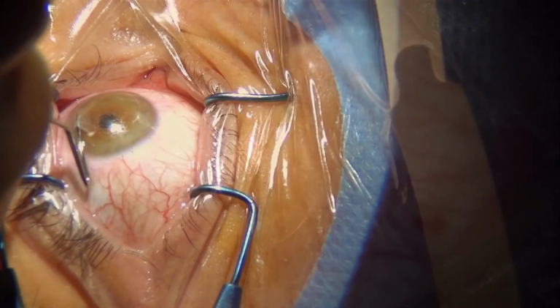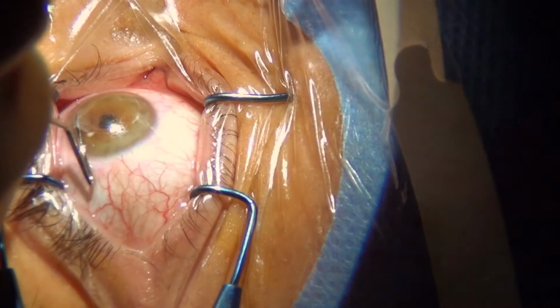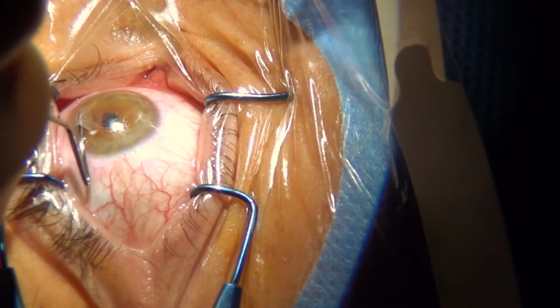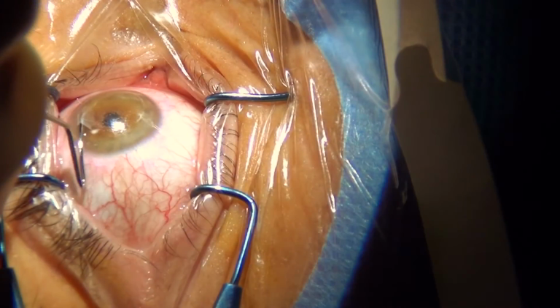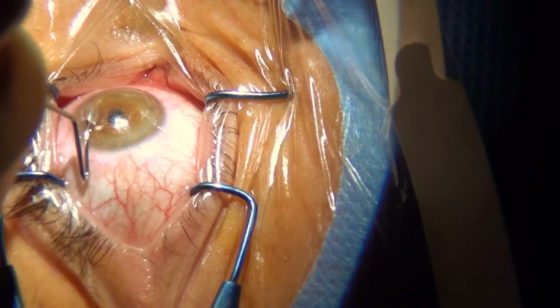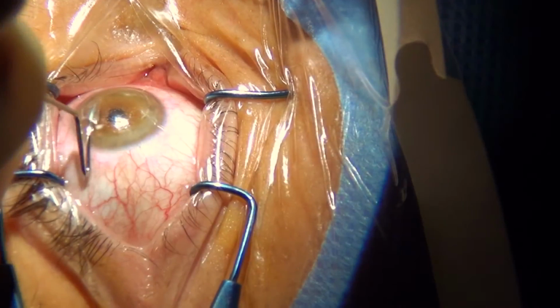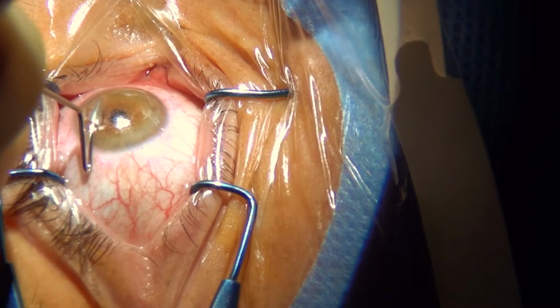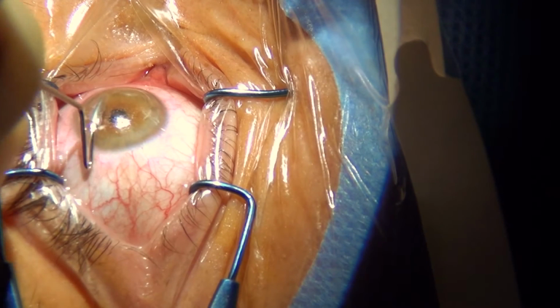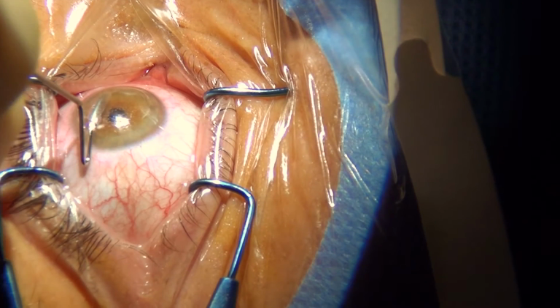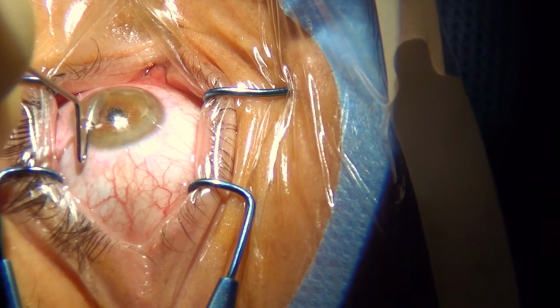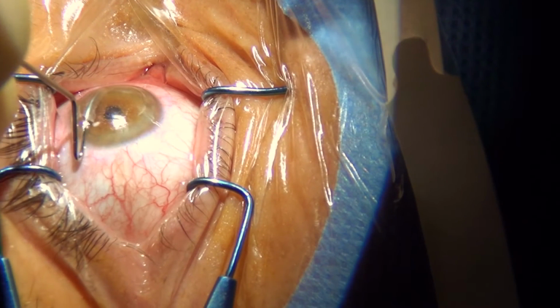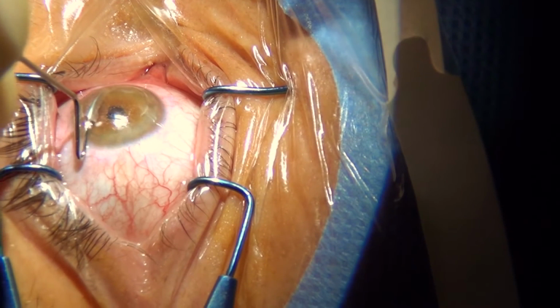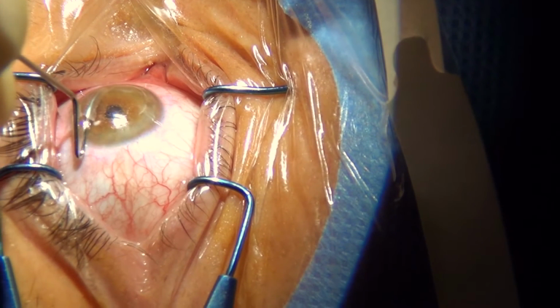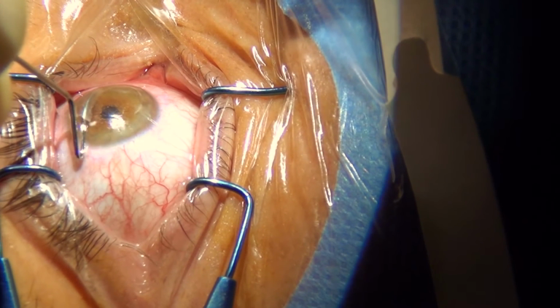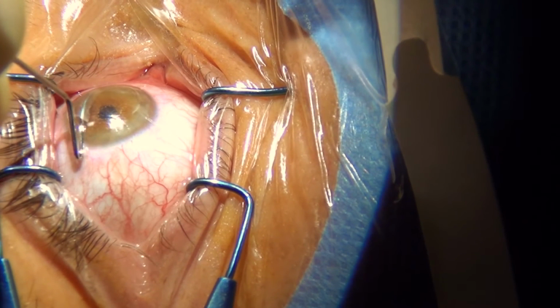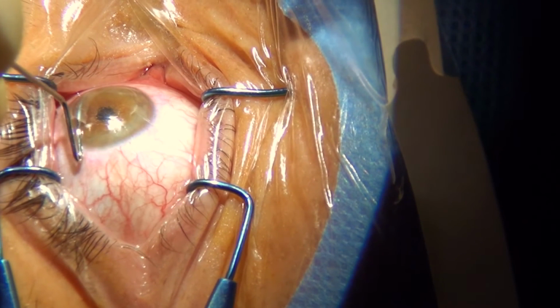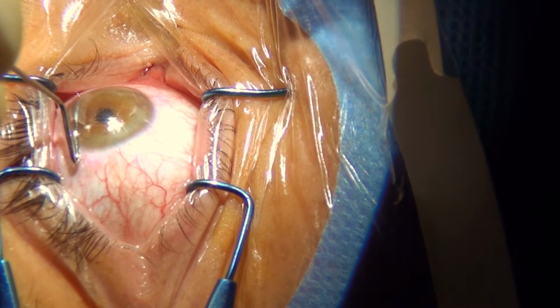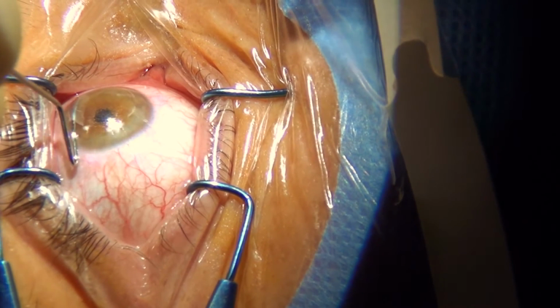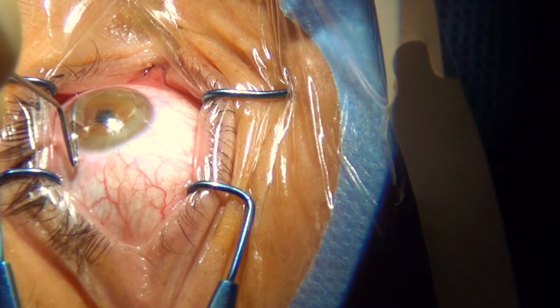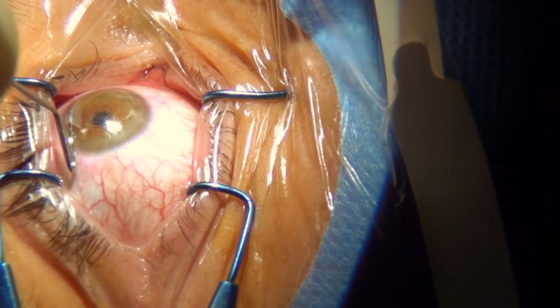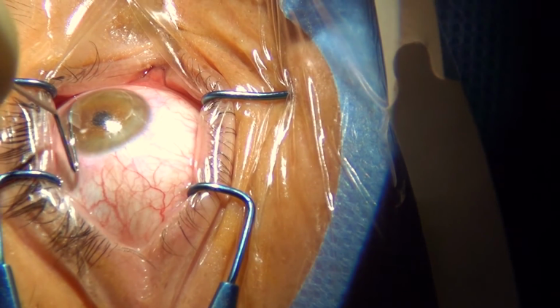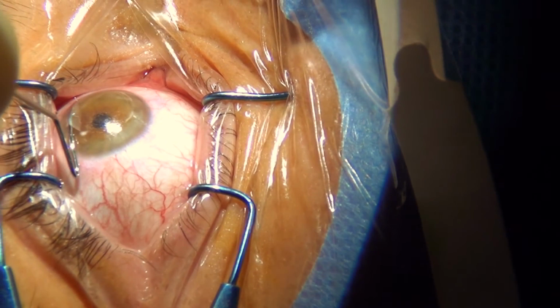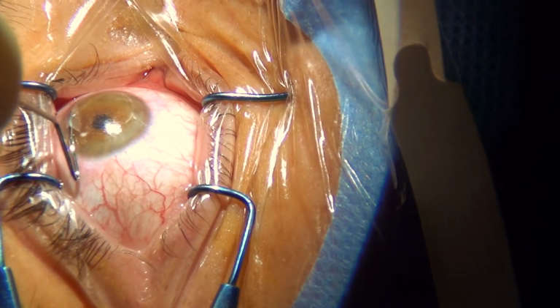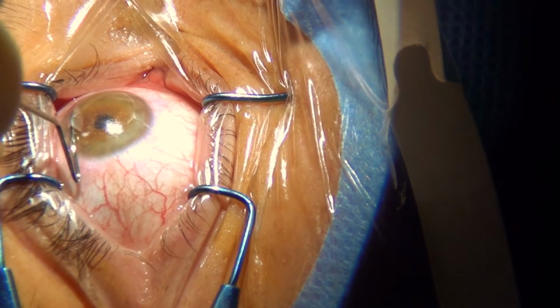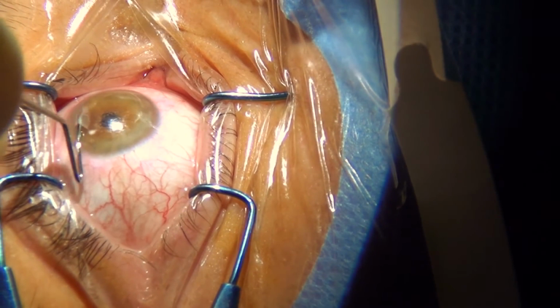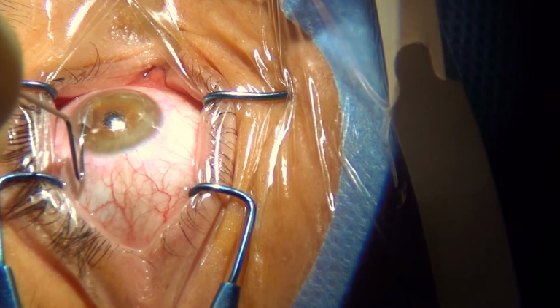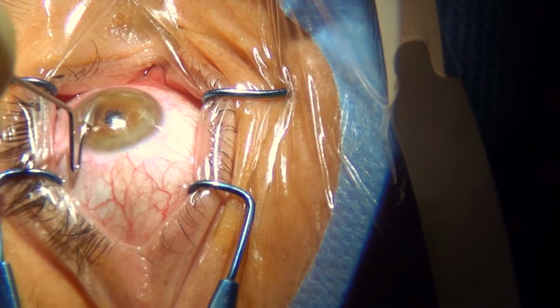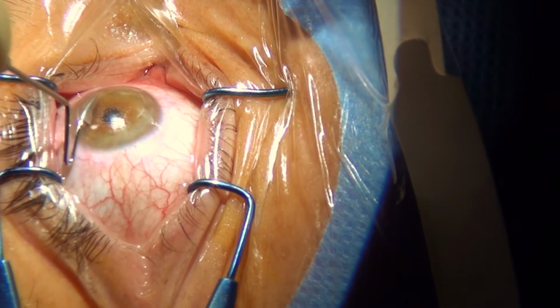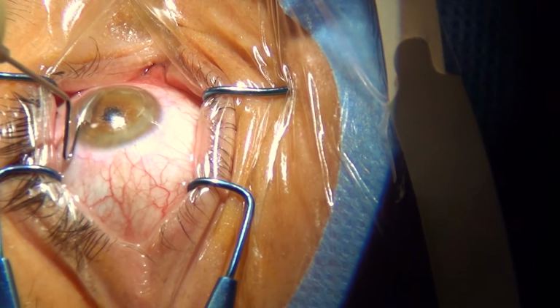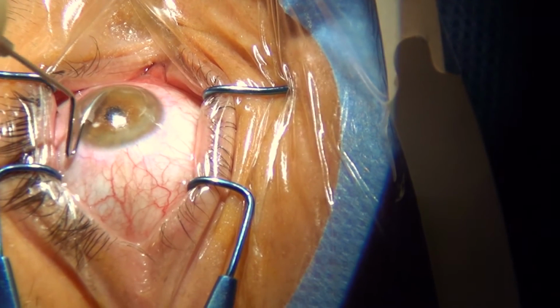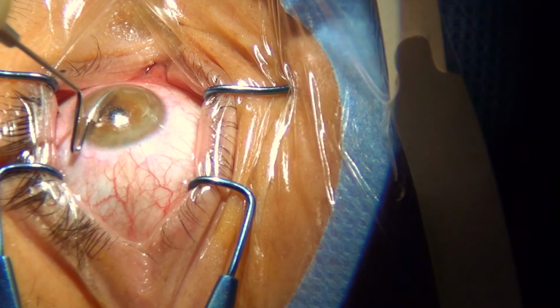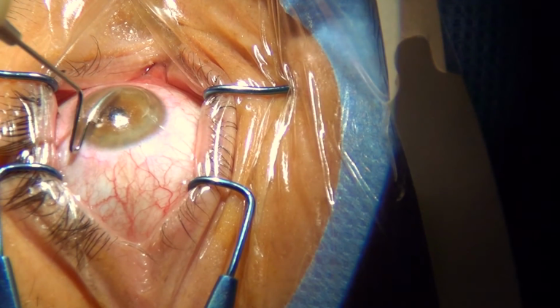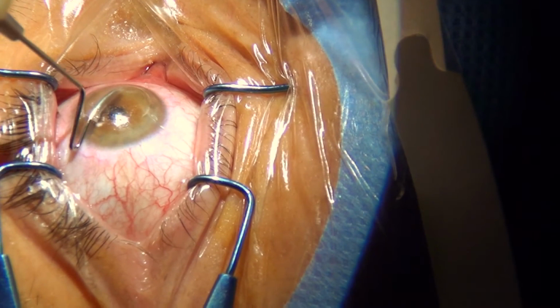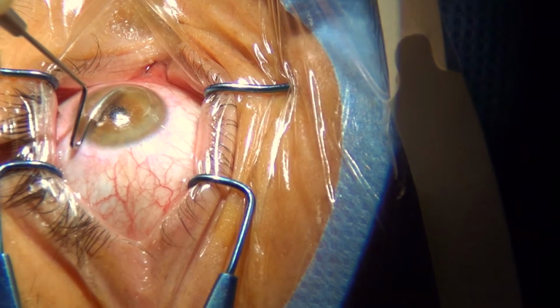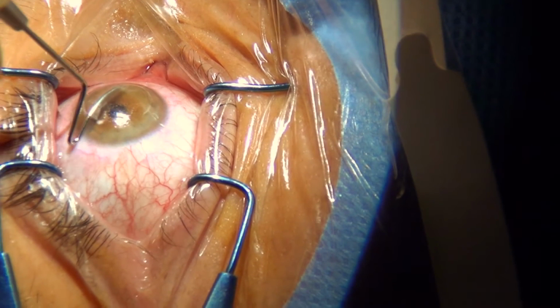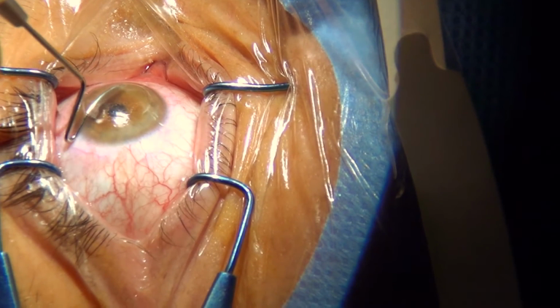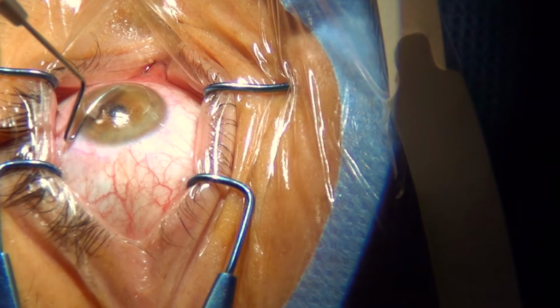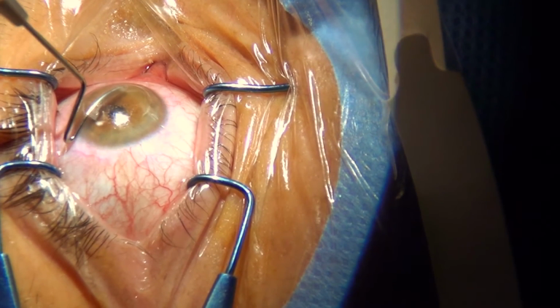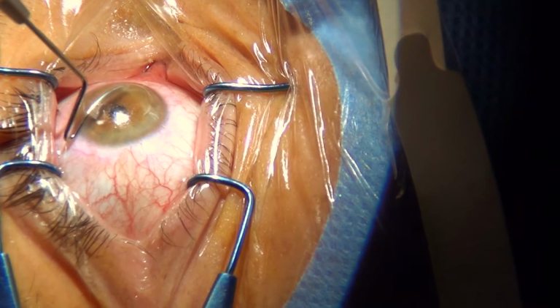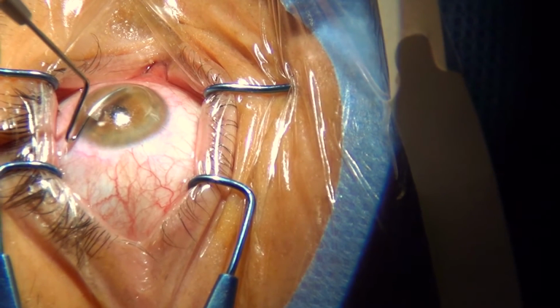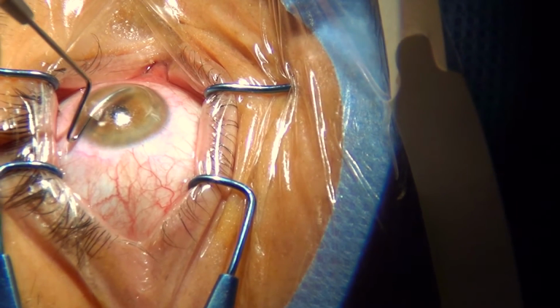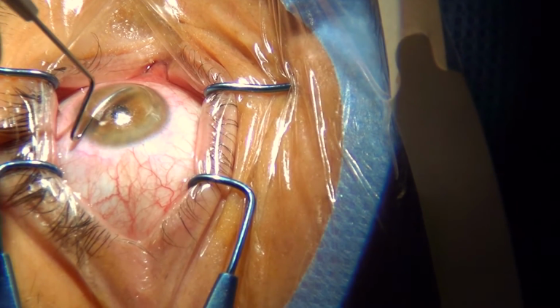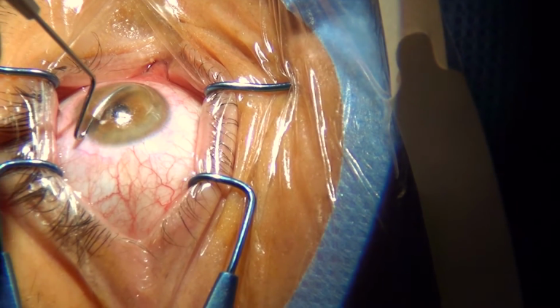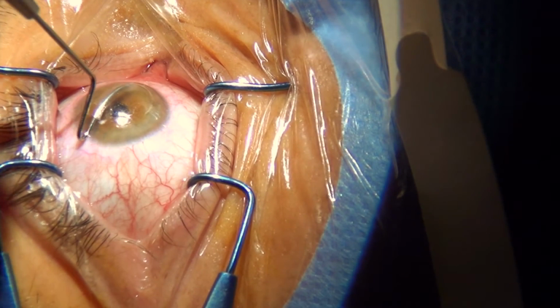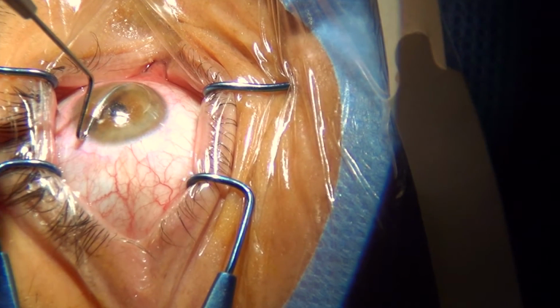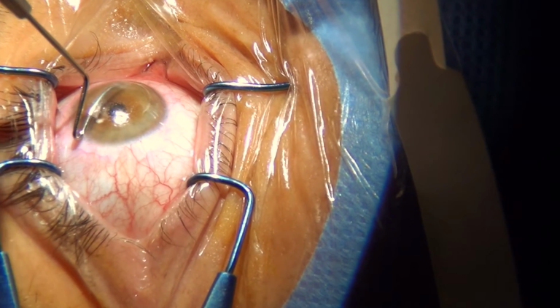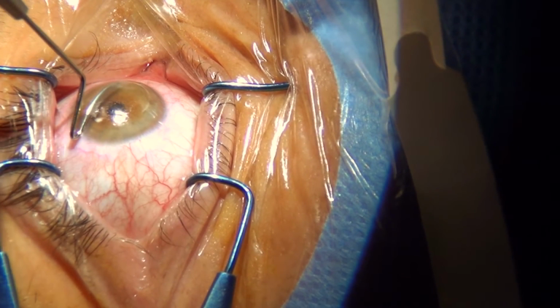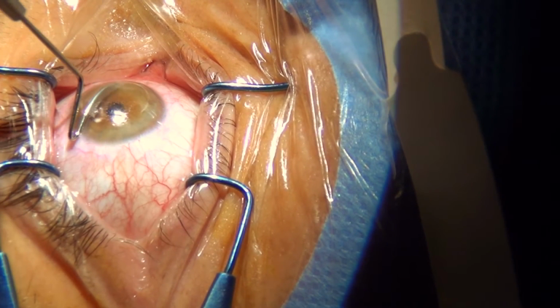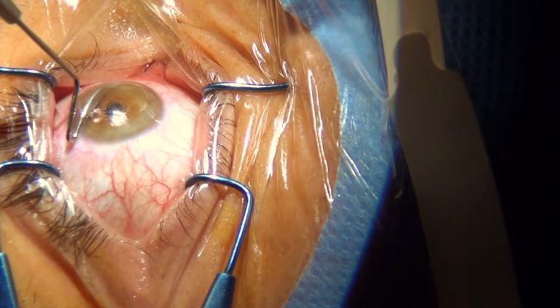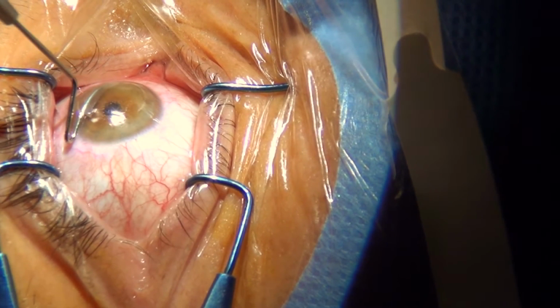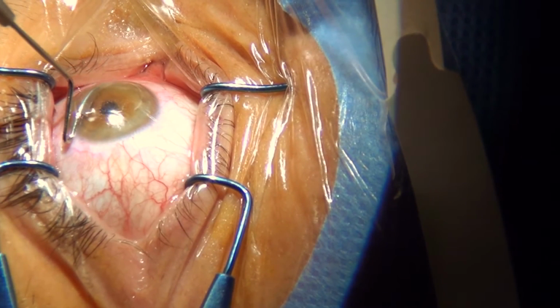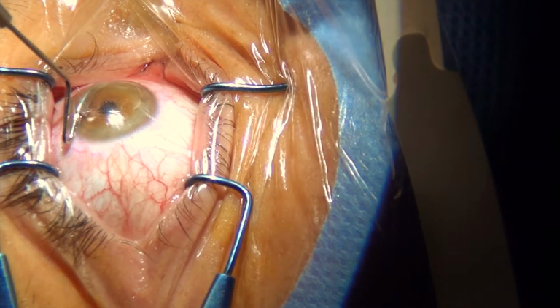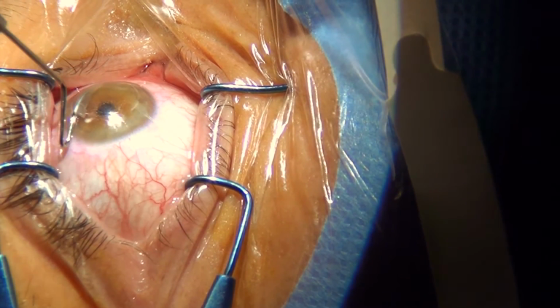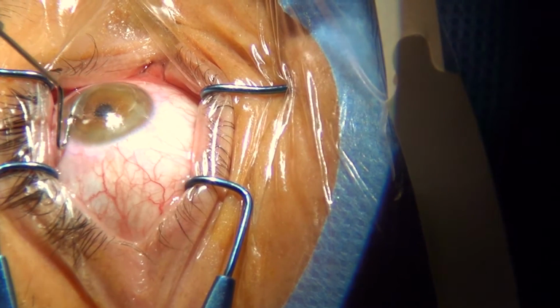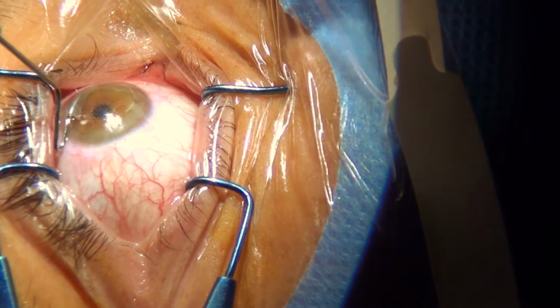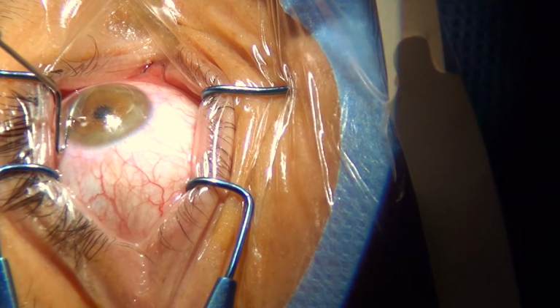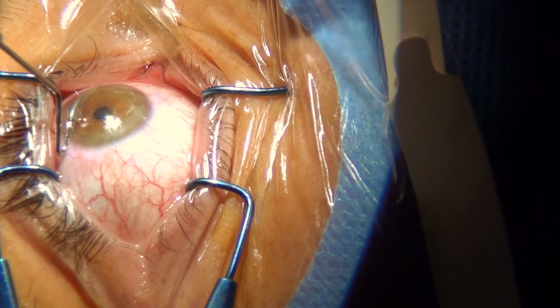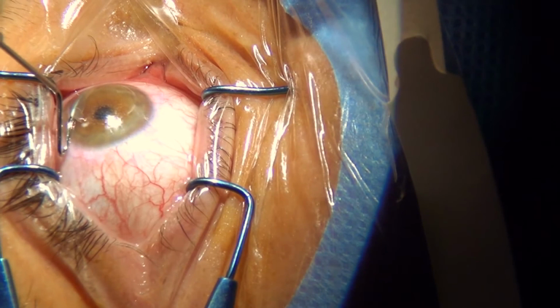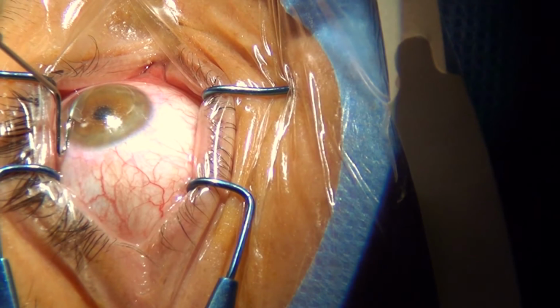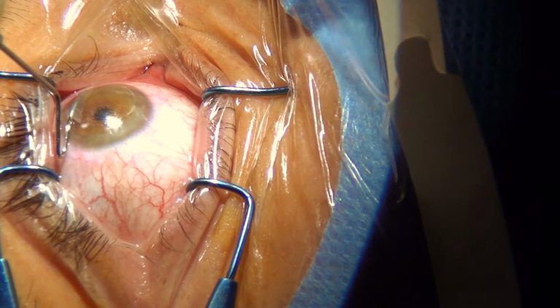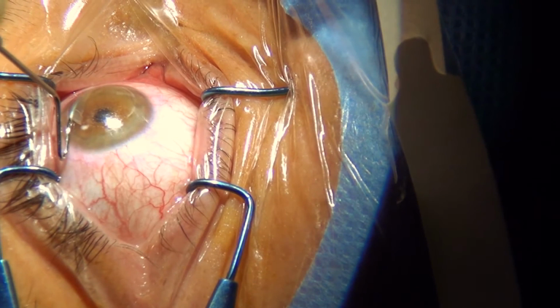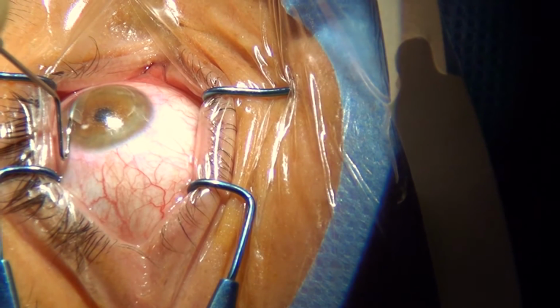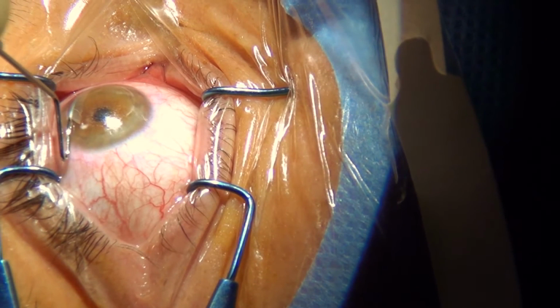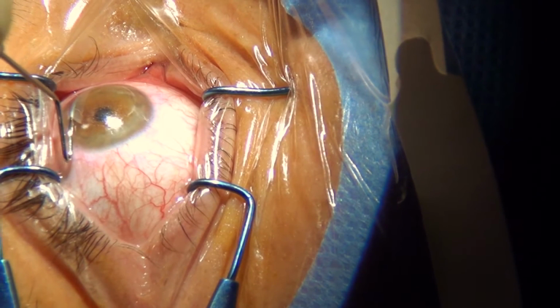From another viewpoint, the lenticule is brought to one side and removed without going into the pocket with the forceps.